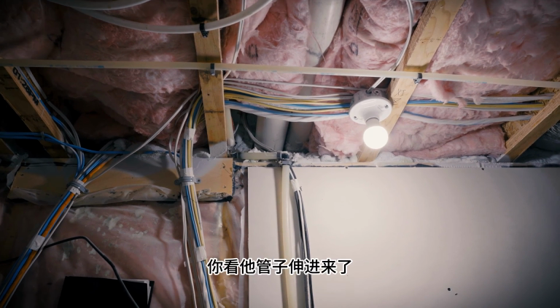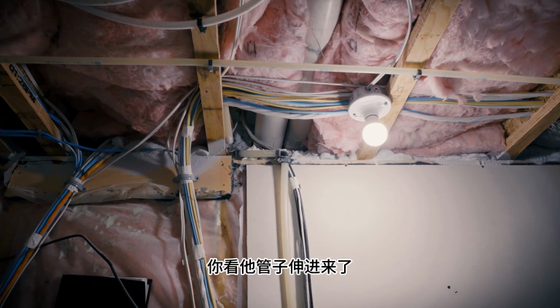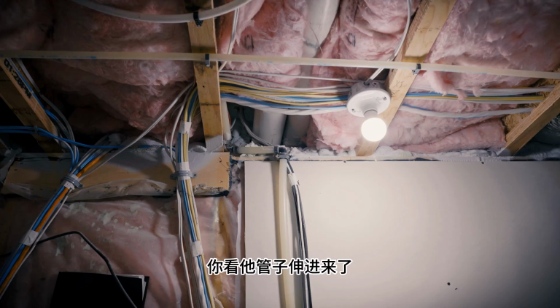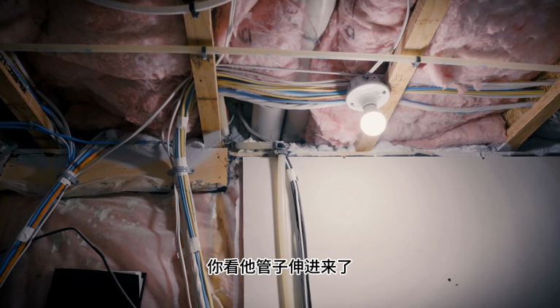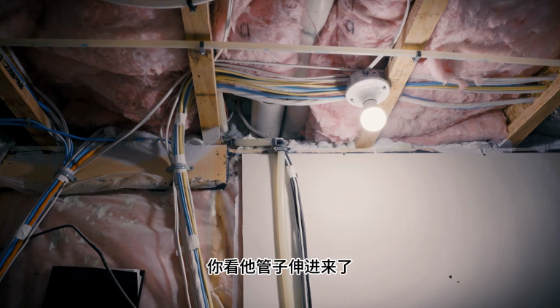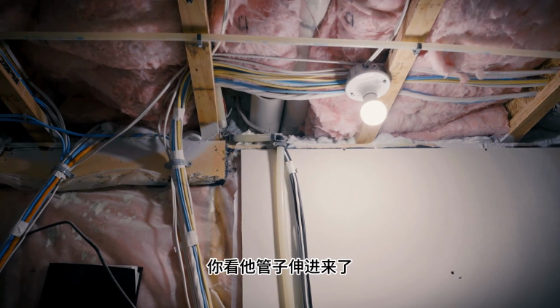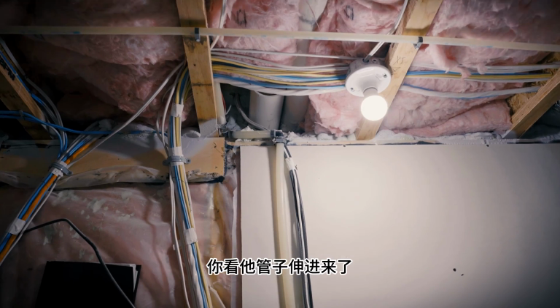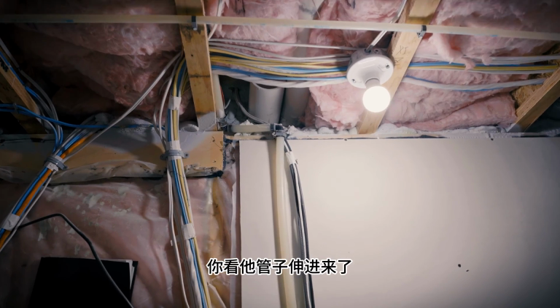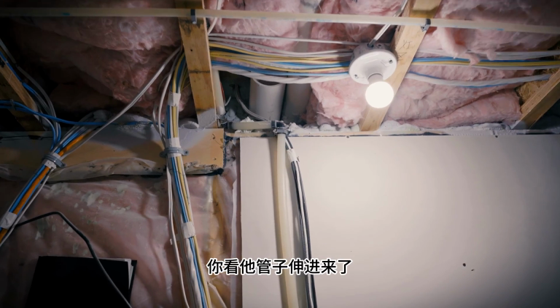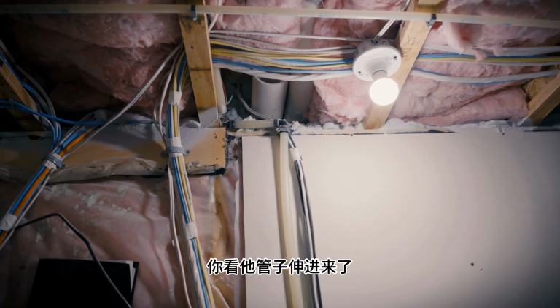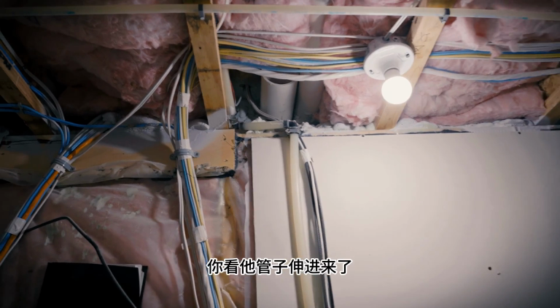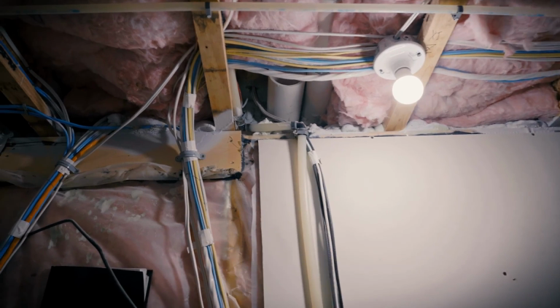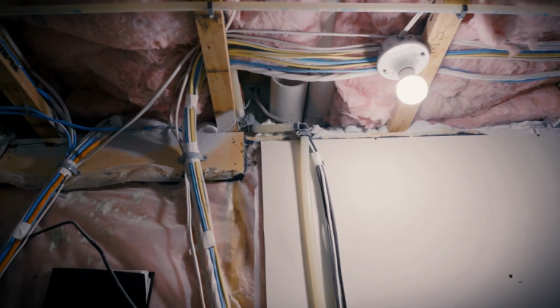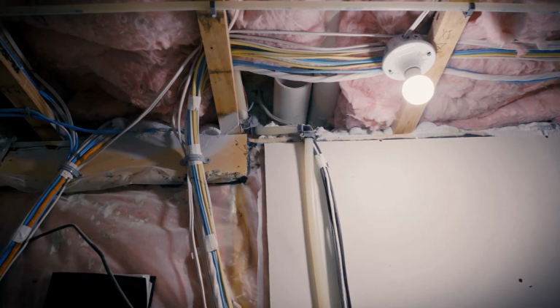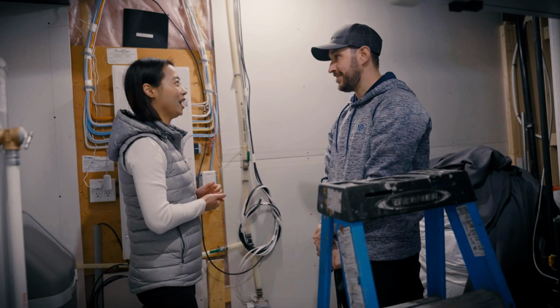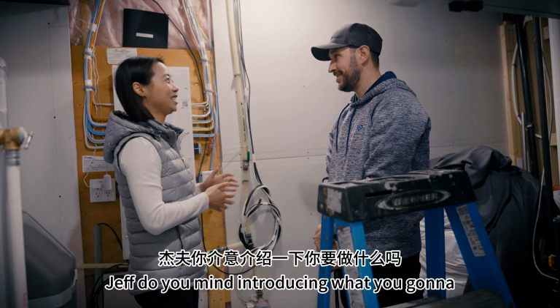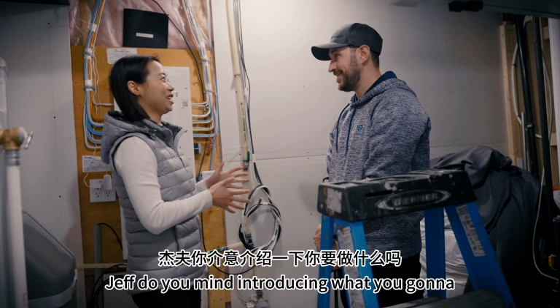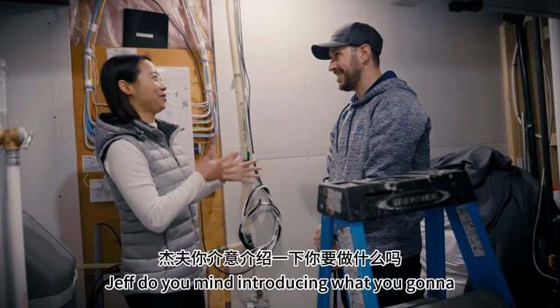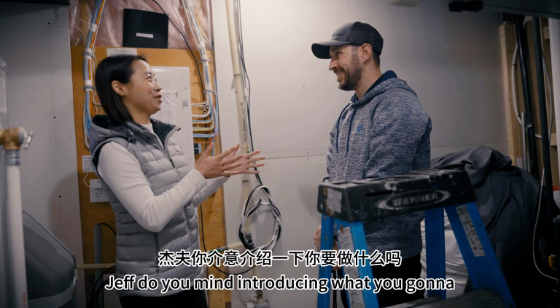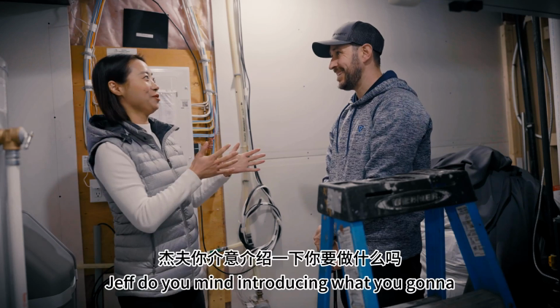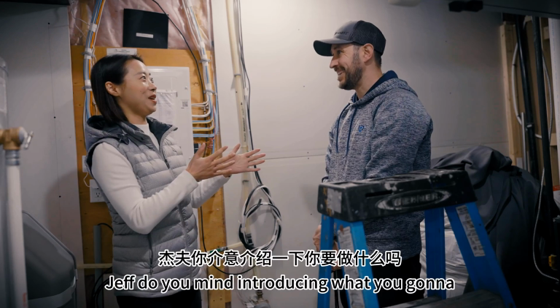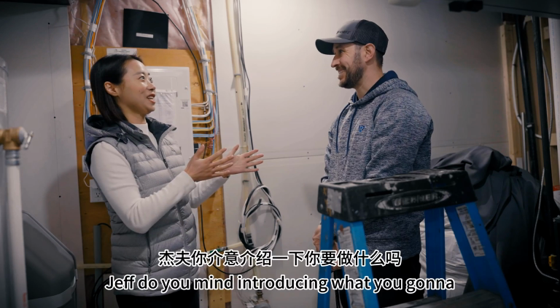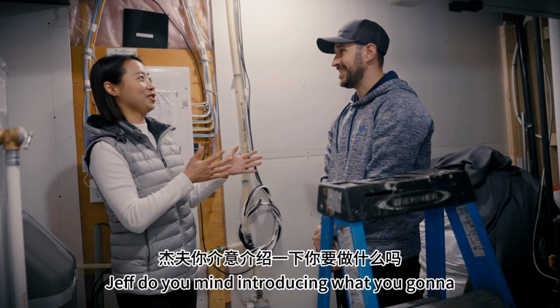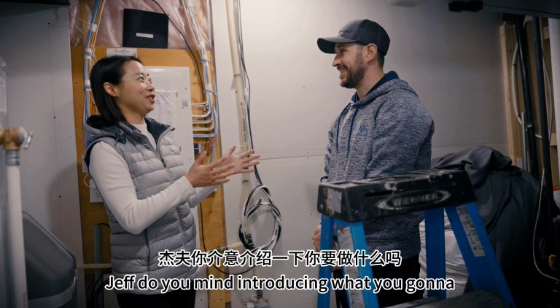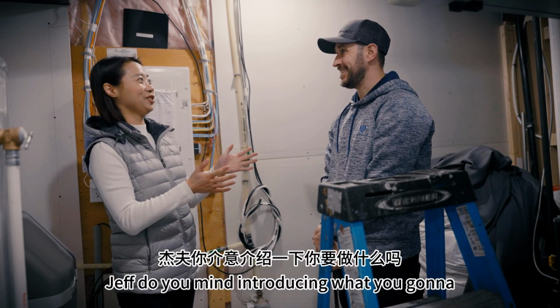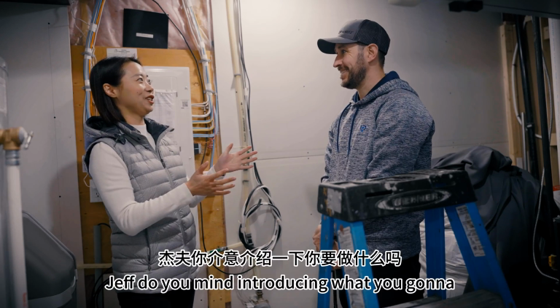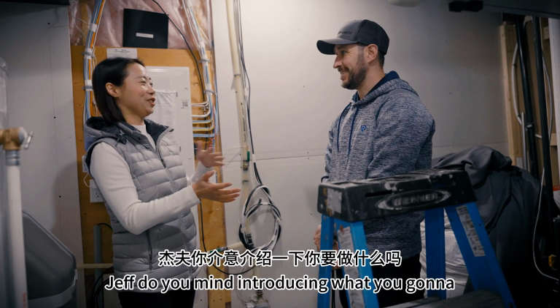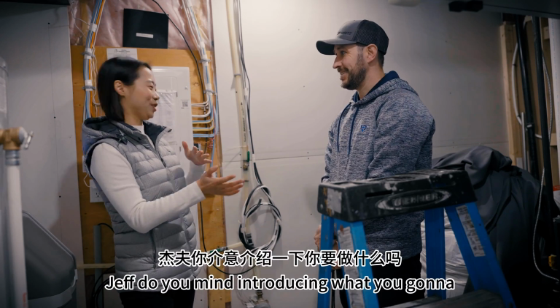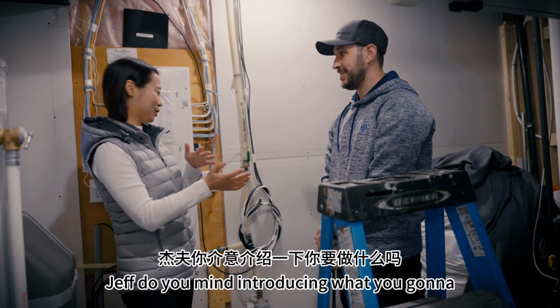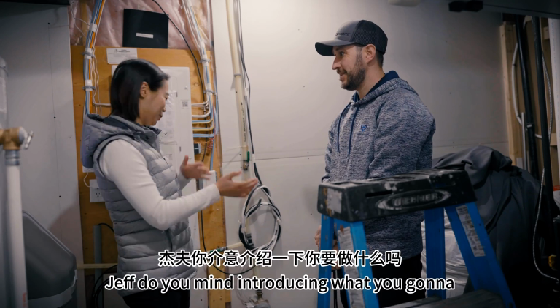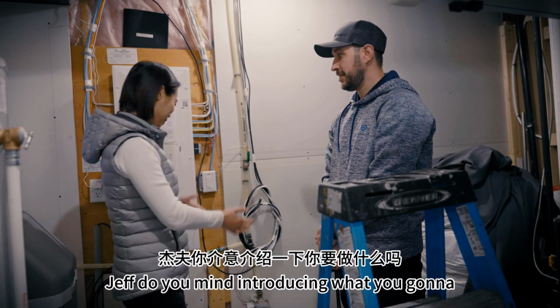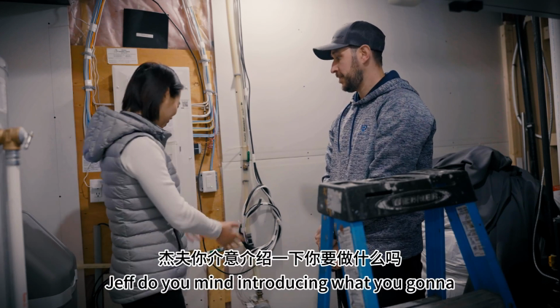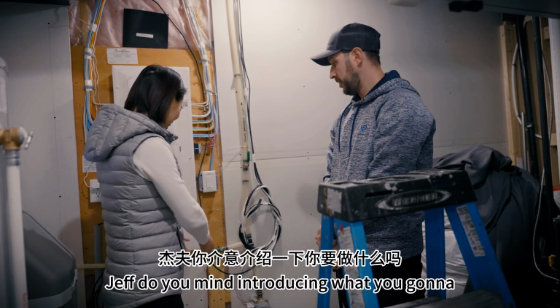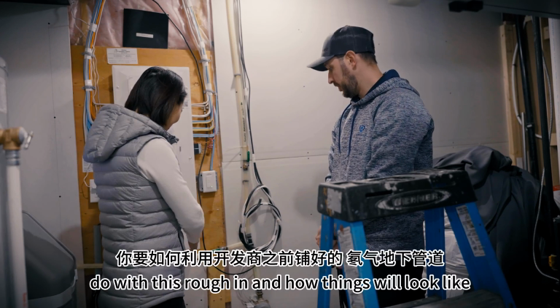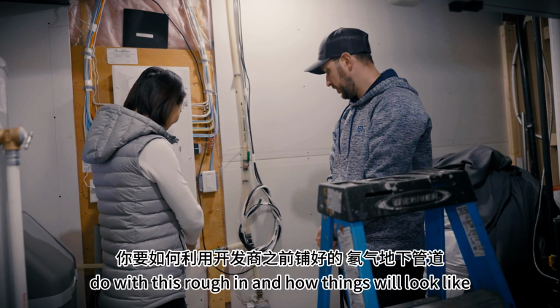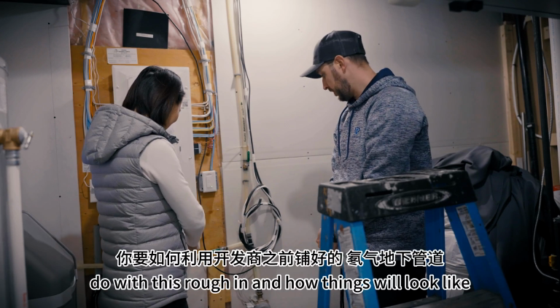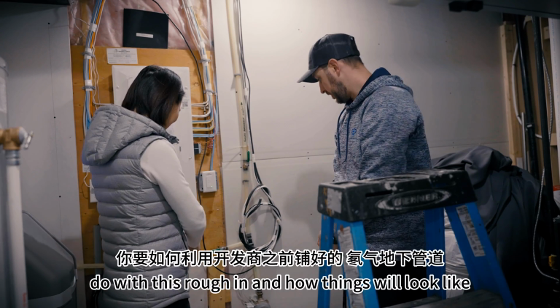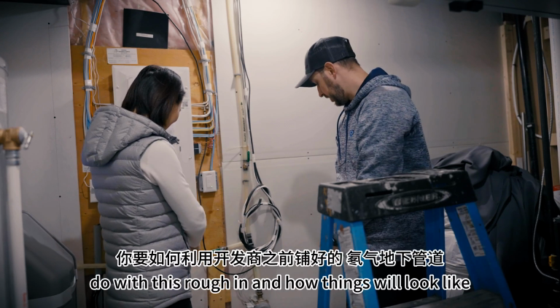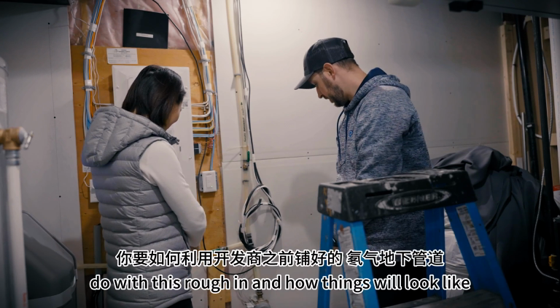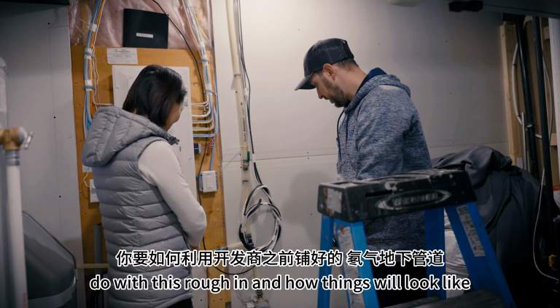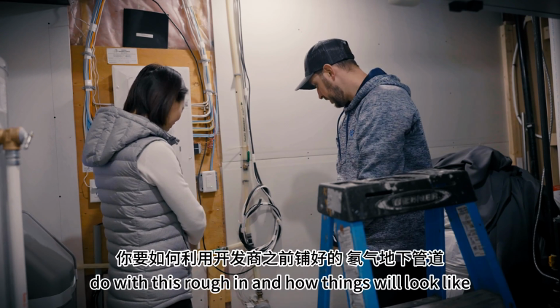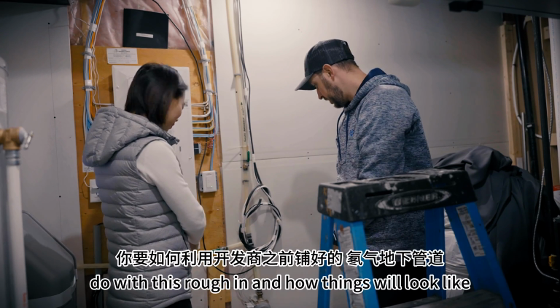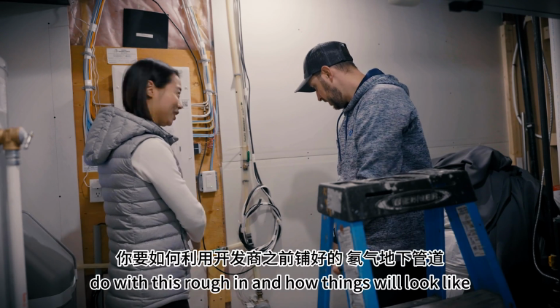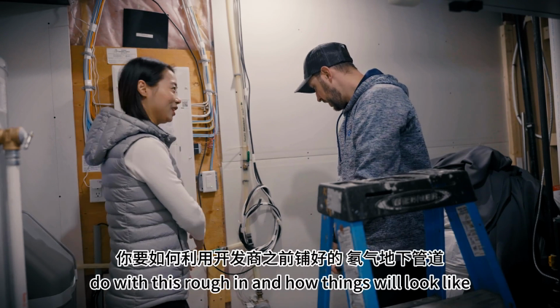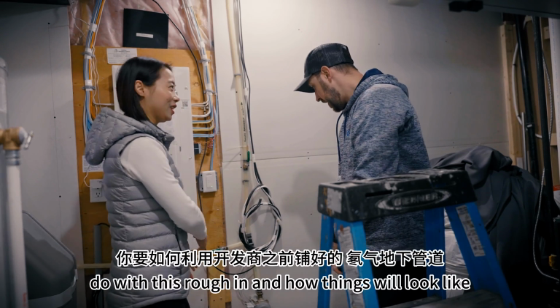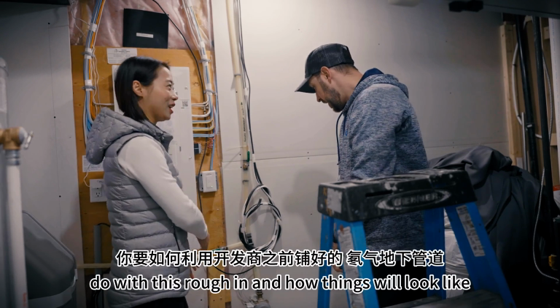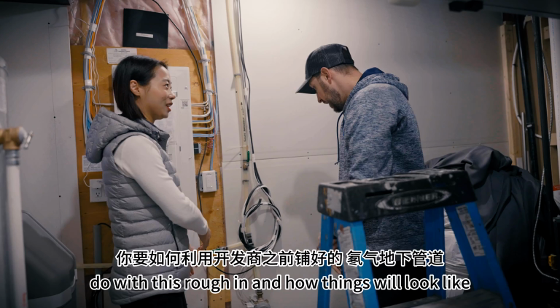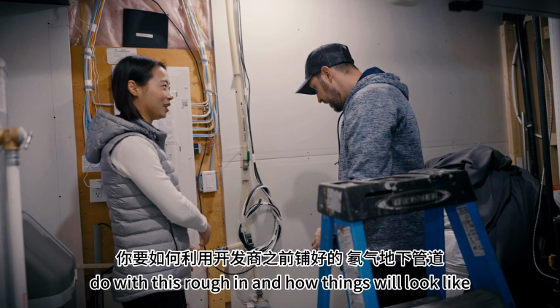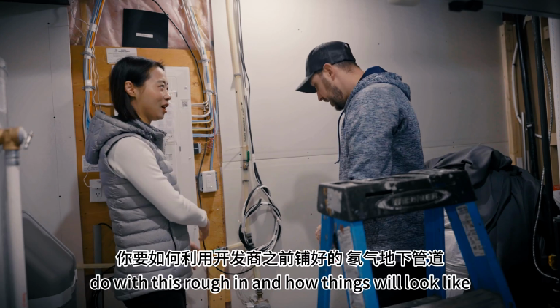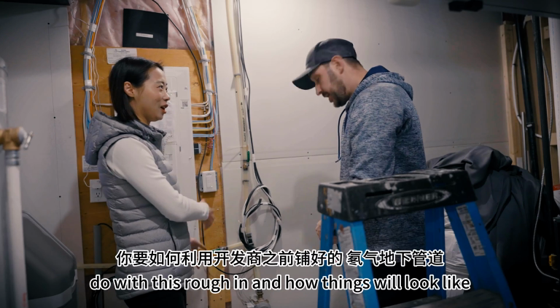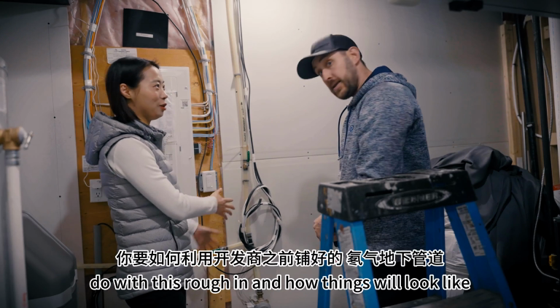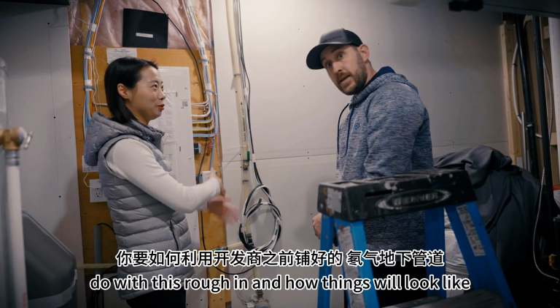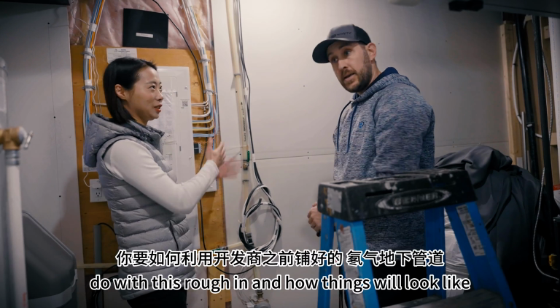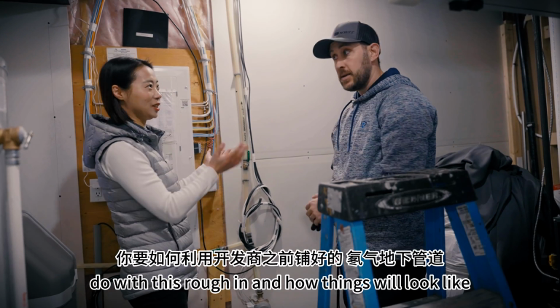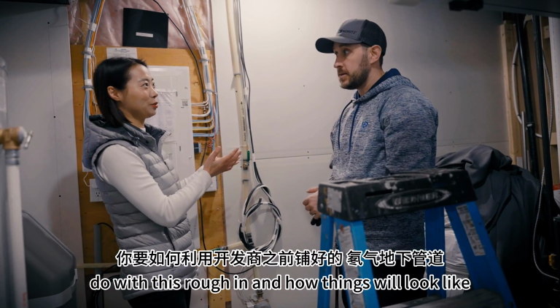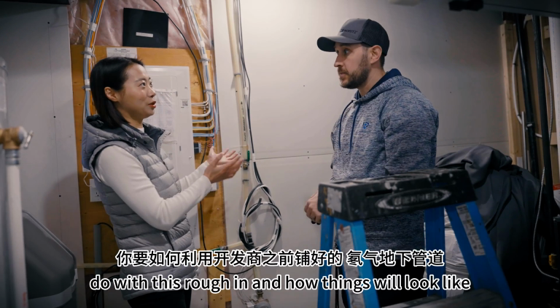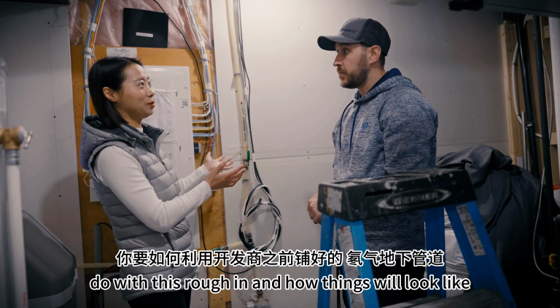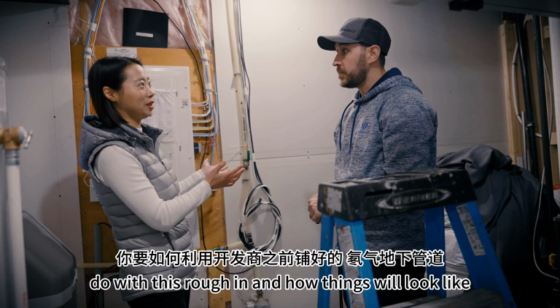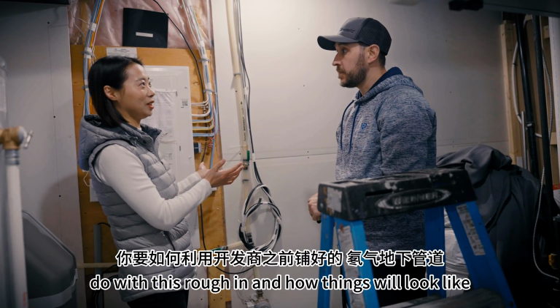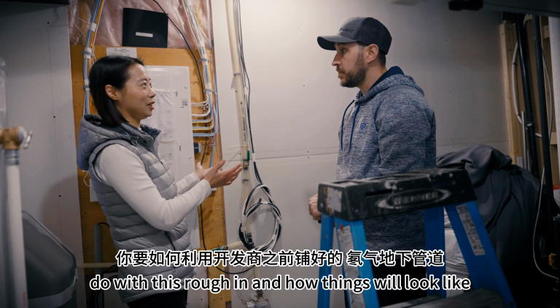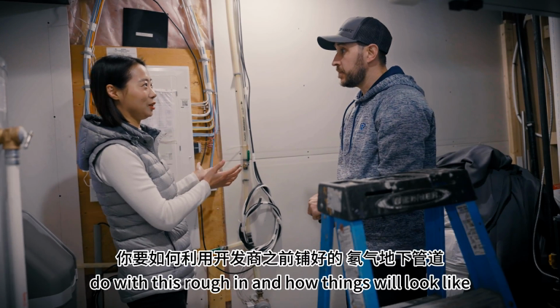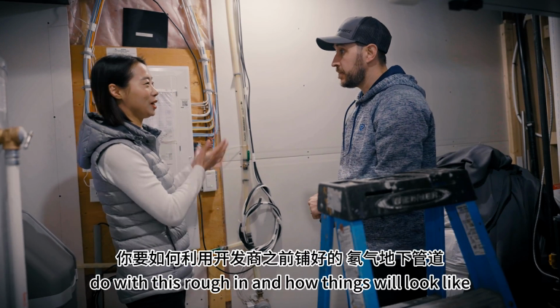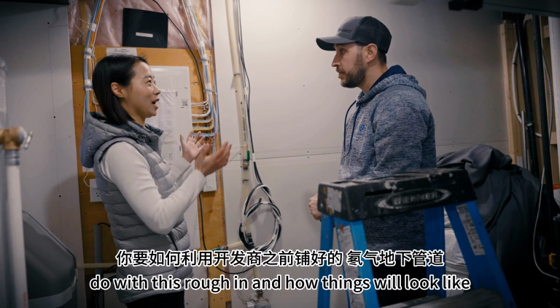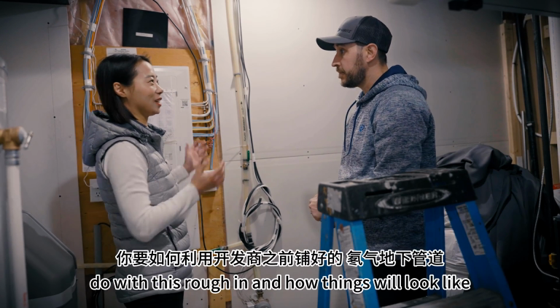Look, the pipe is up here. Jeff, do you mind introducing what you are going to do with this rough-in and how things will look like?